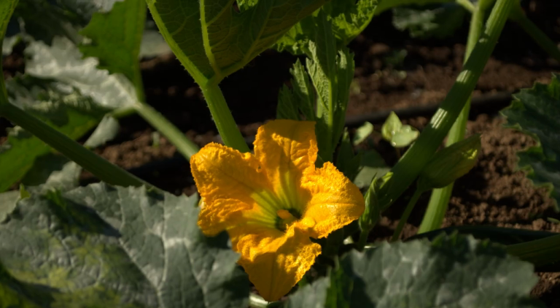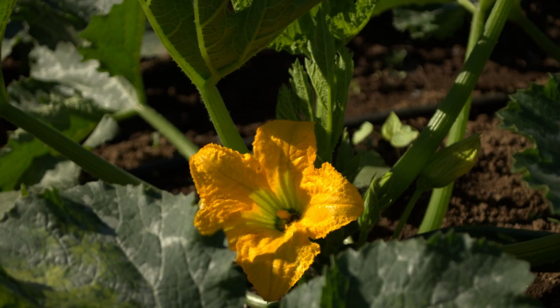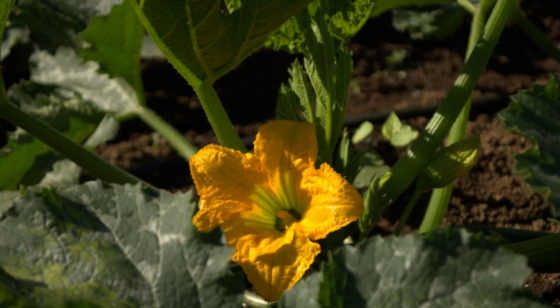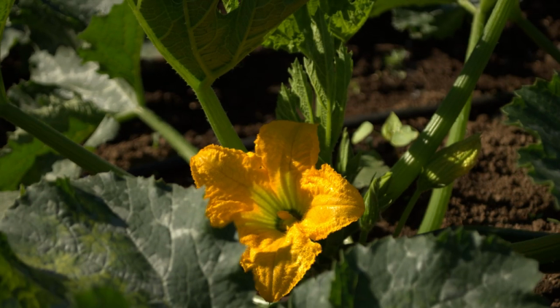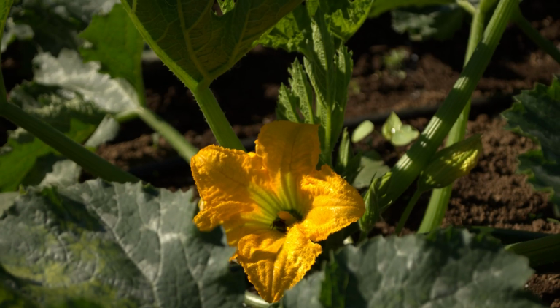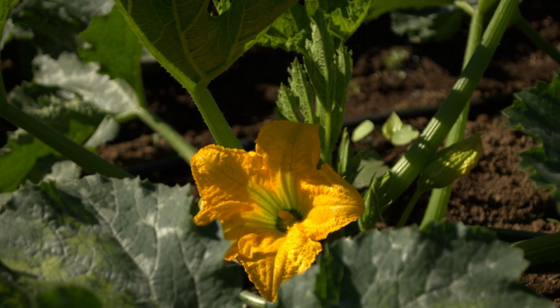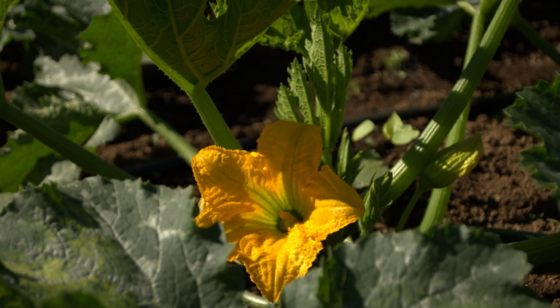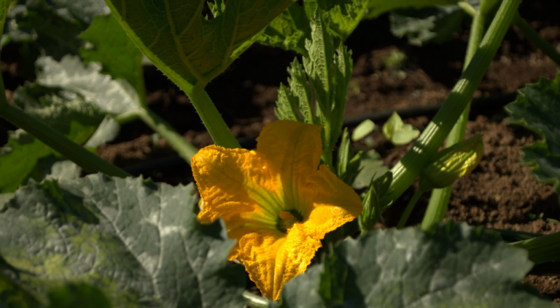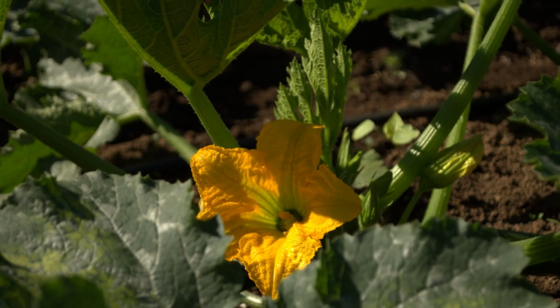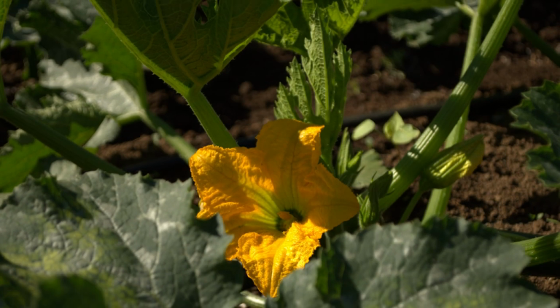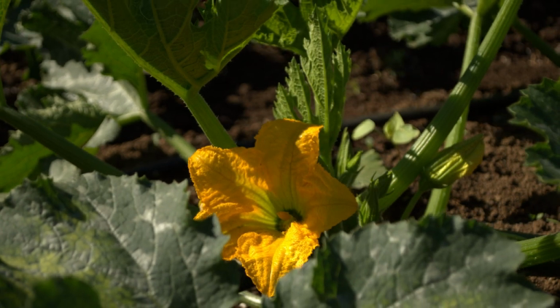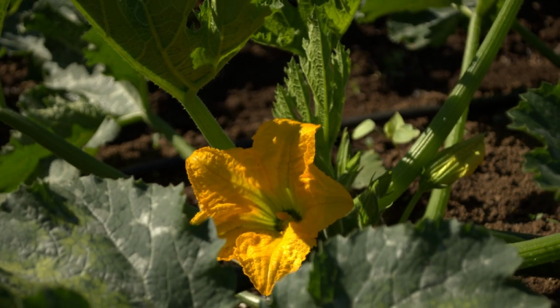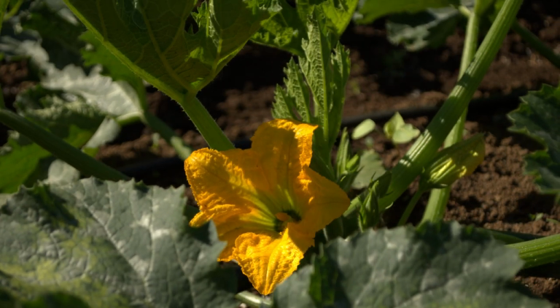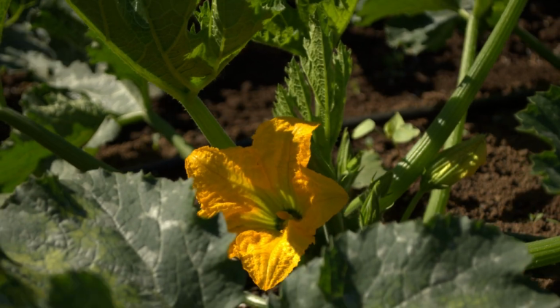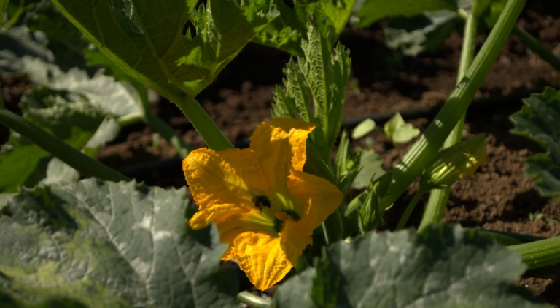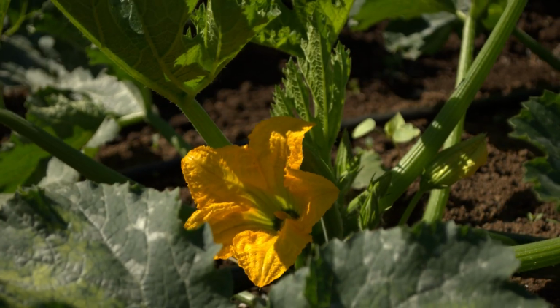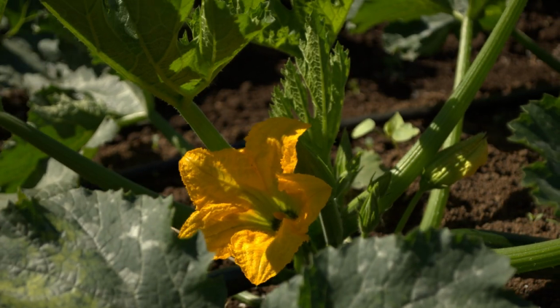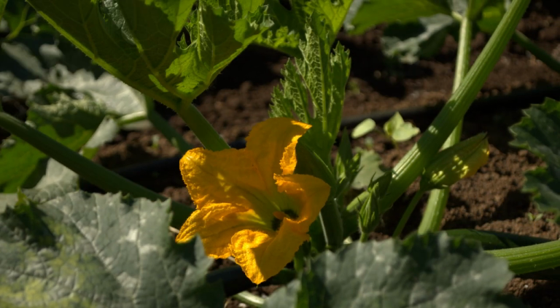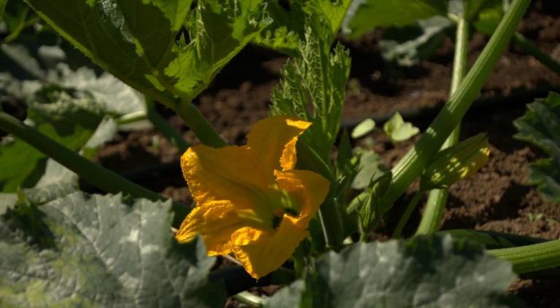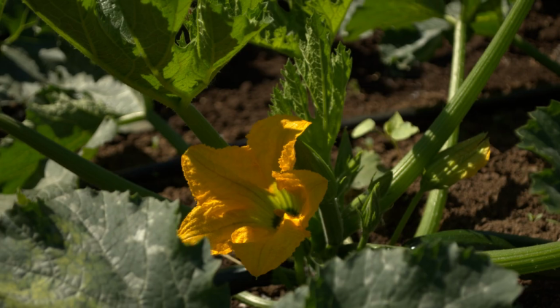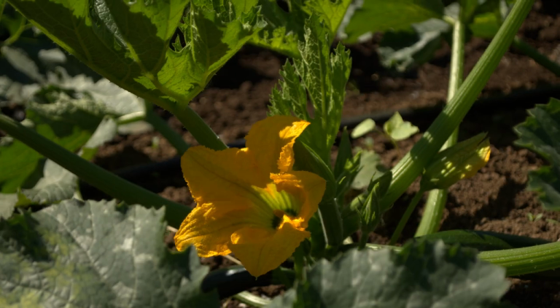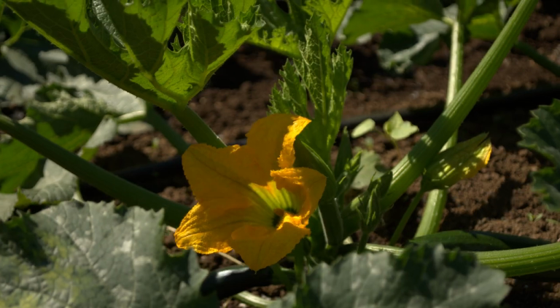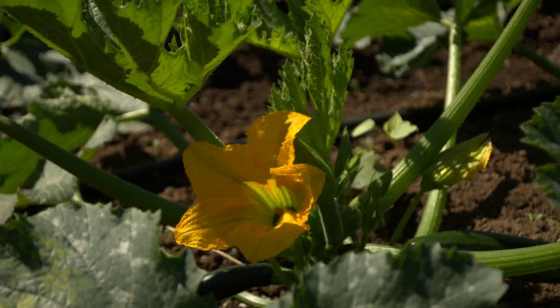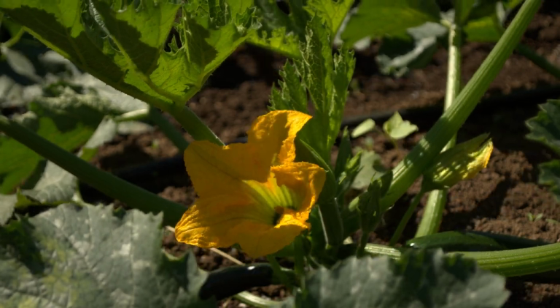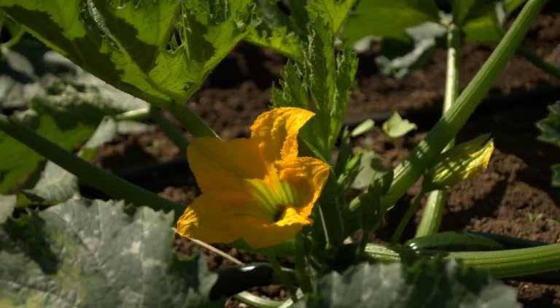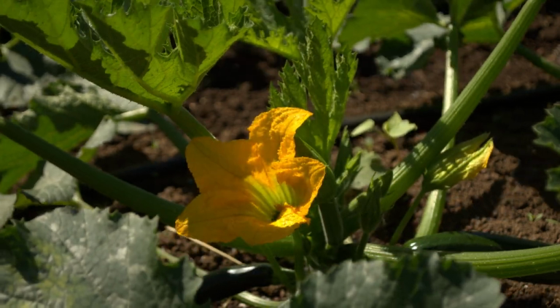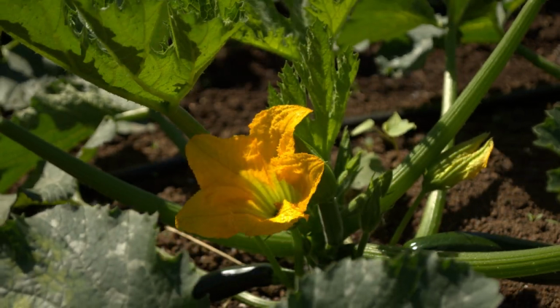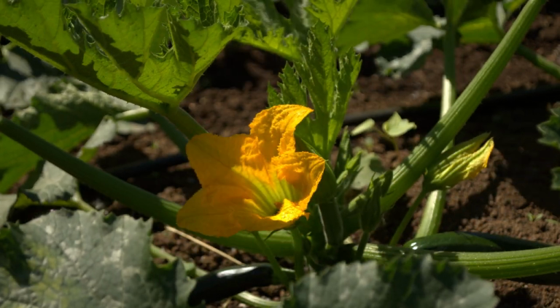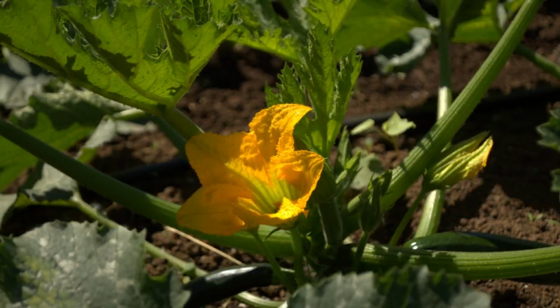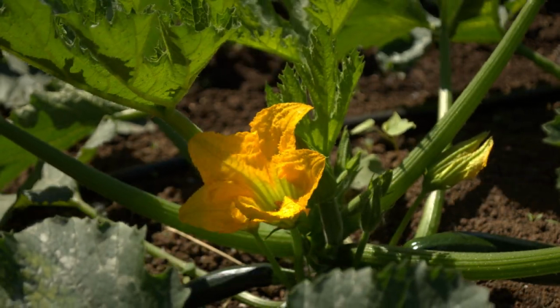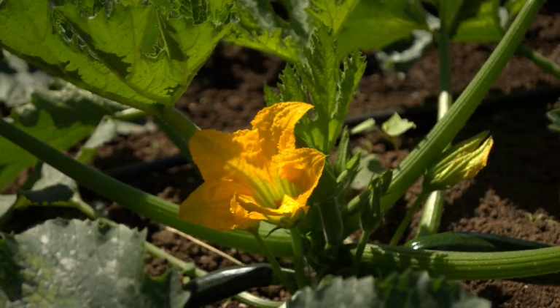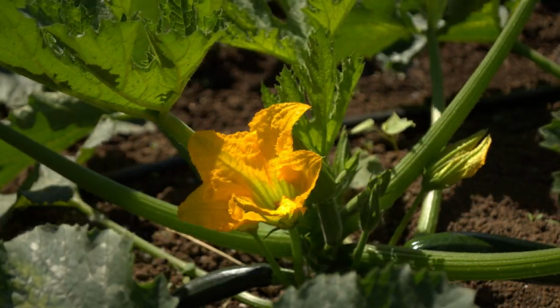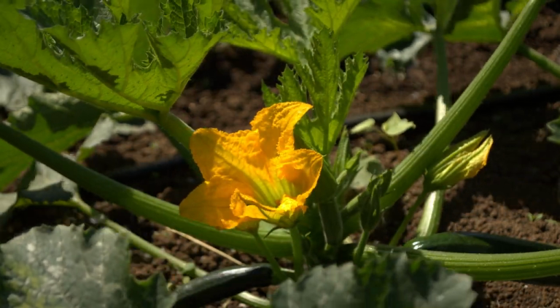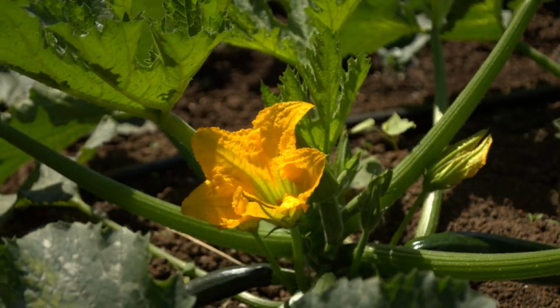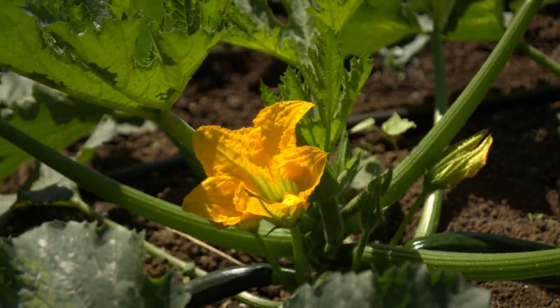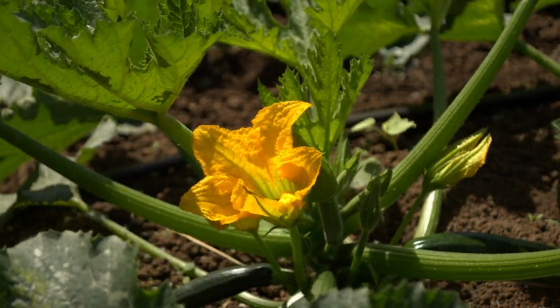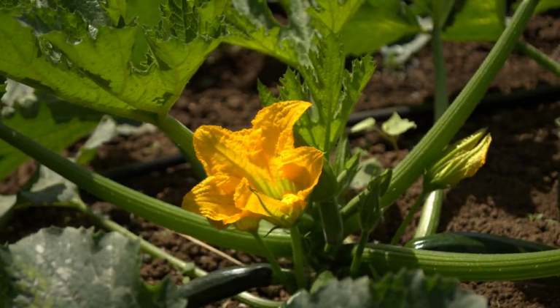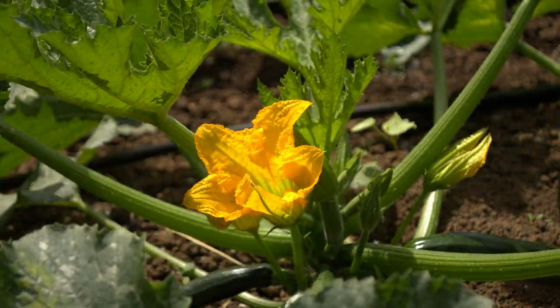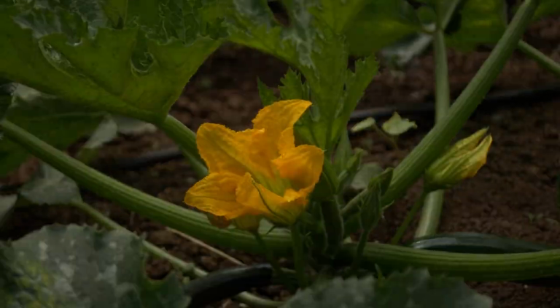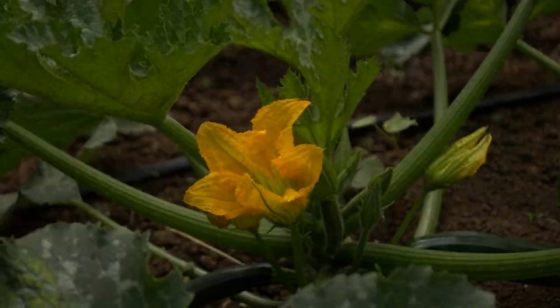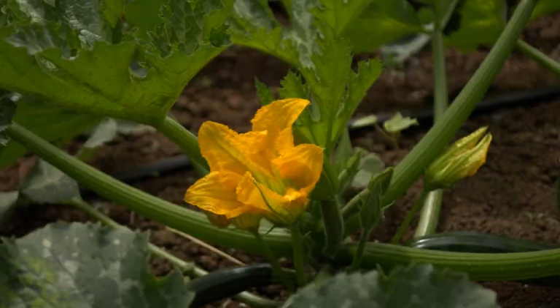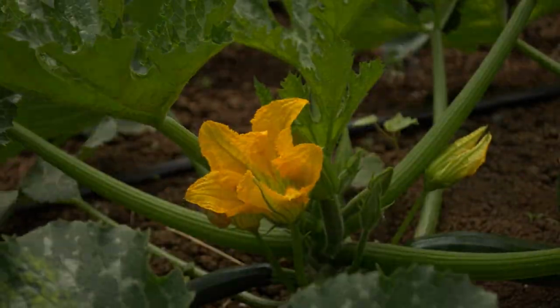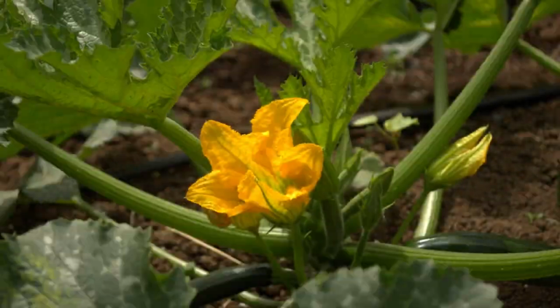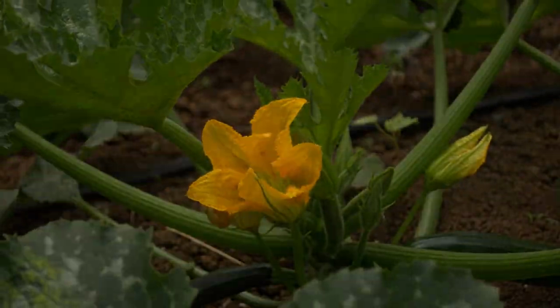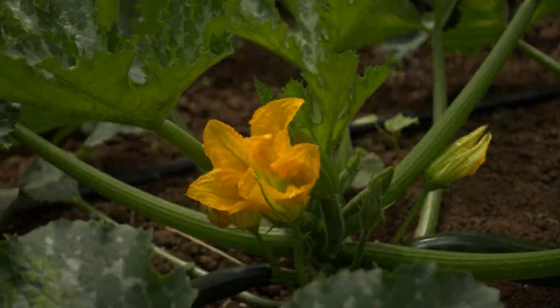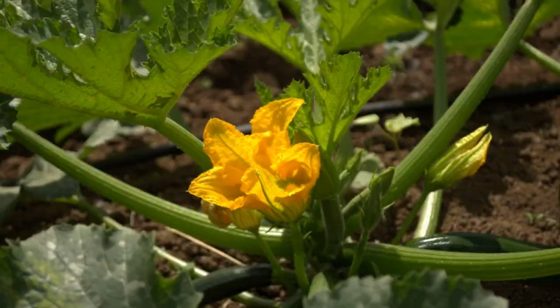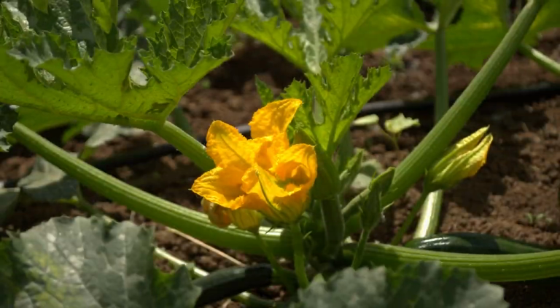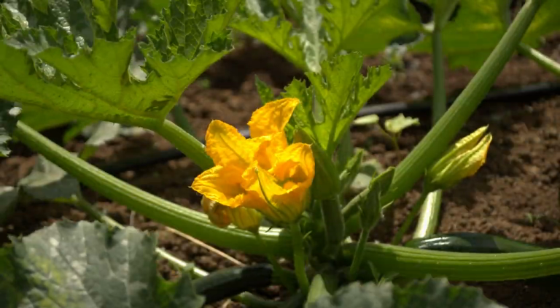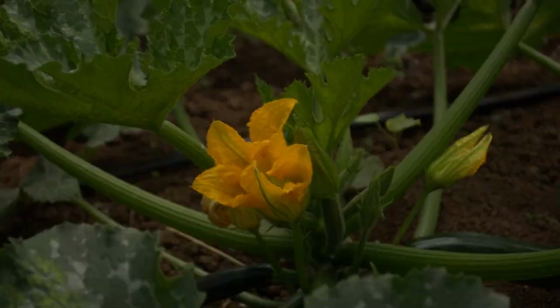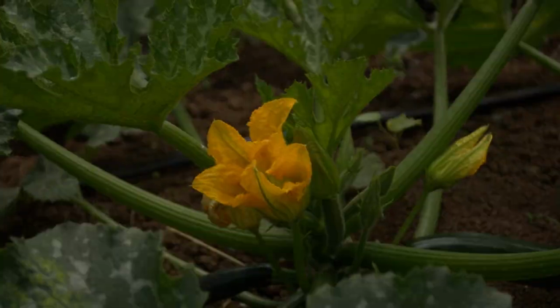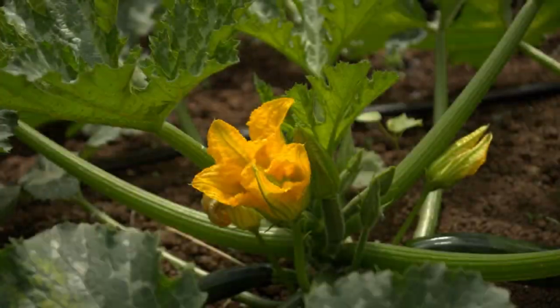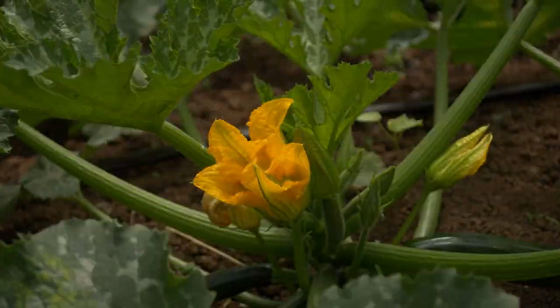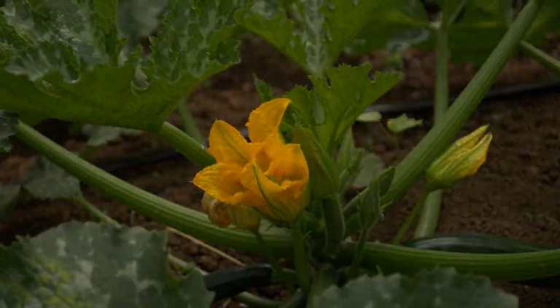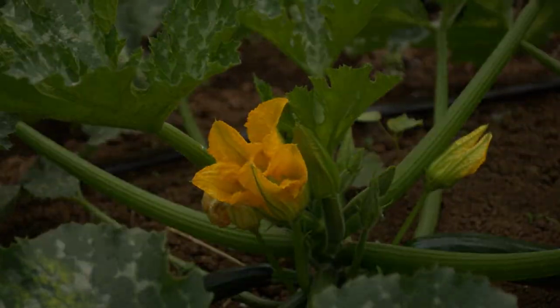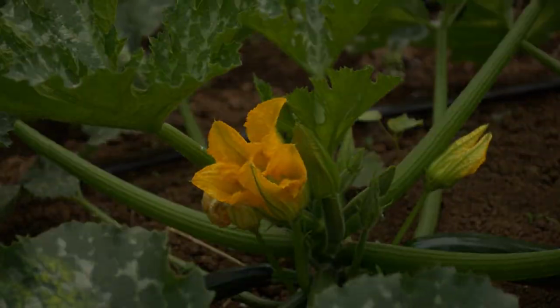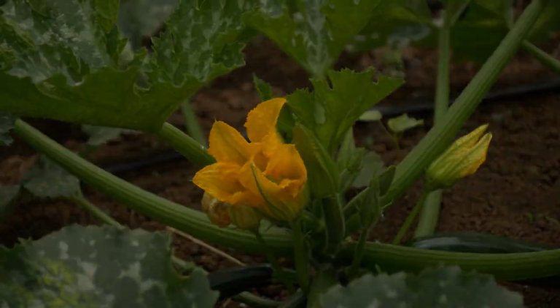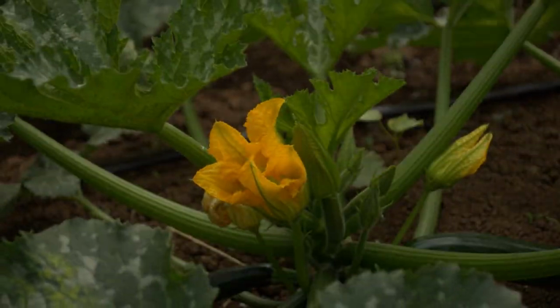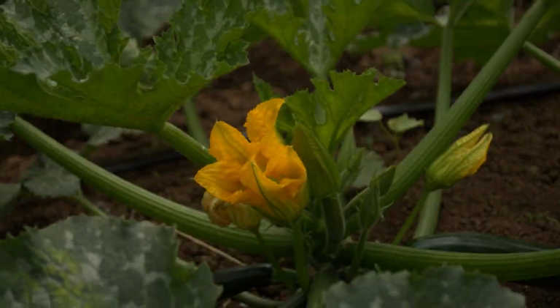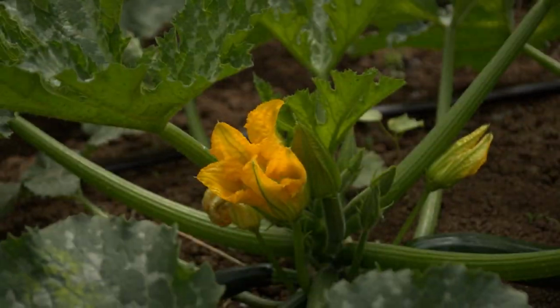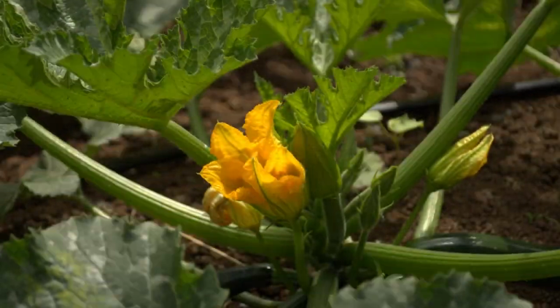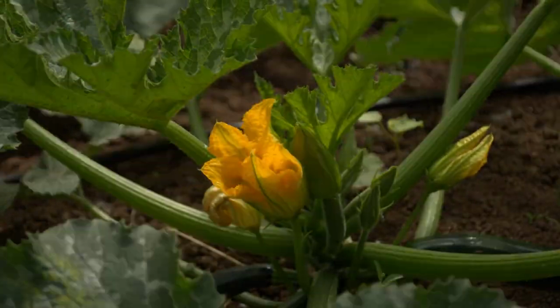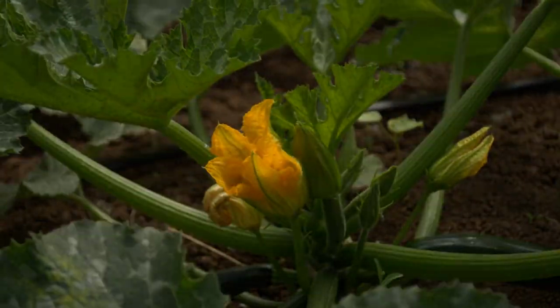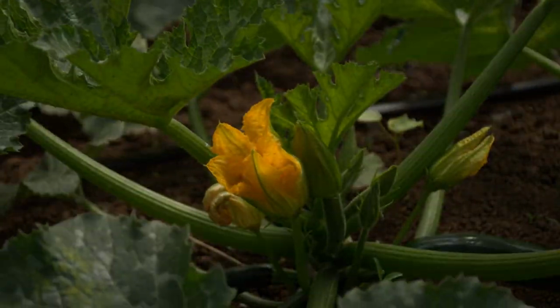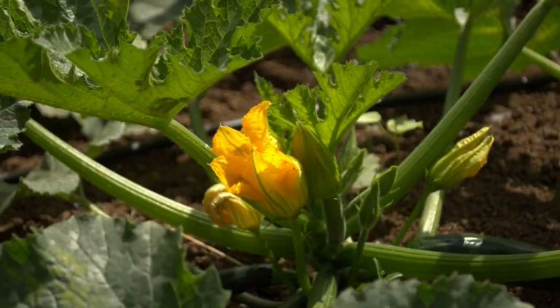This is another zucchini flower. I thought the Zucchini Satellite was cool, so I focused on the flower, but I still think the Zucchini Satellite's cooler.